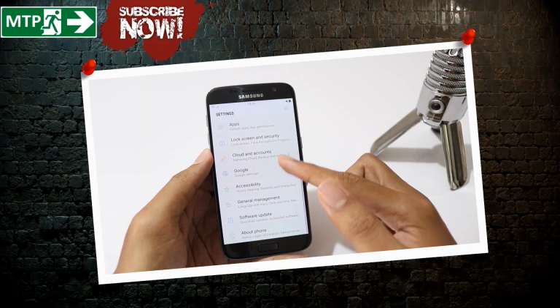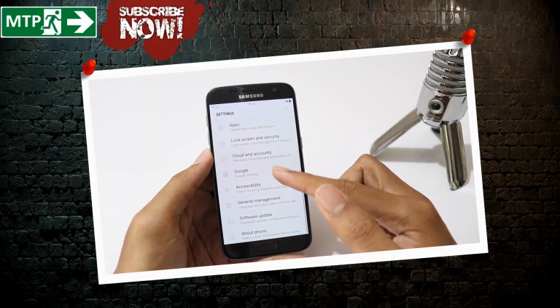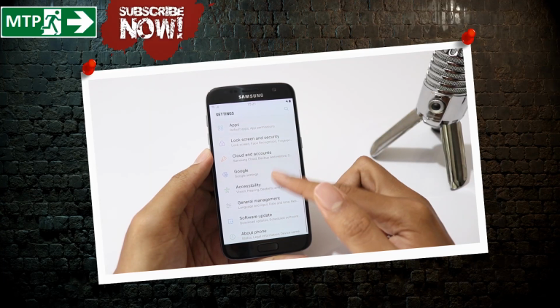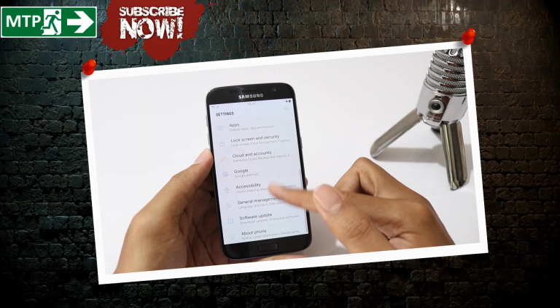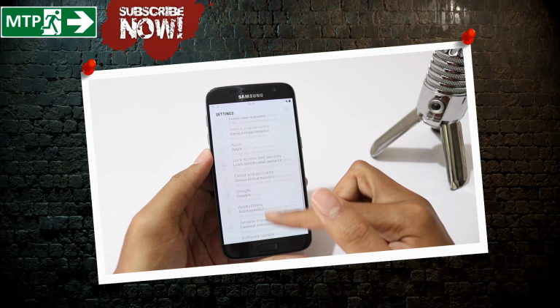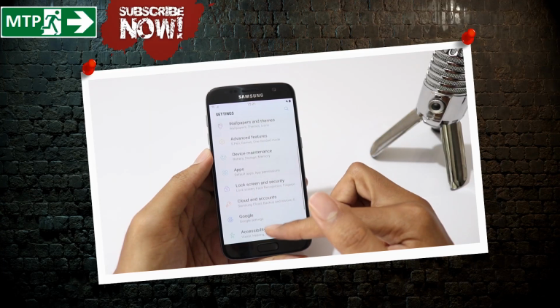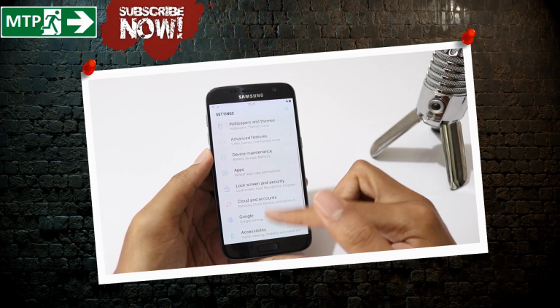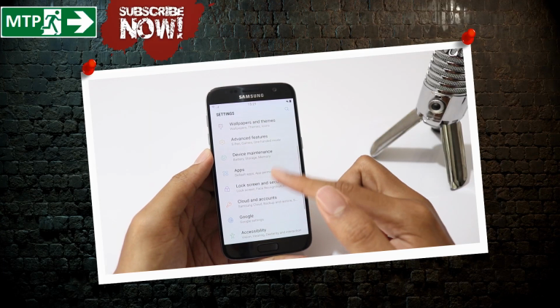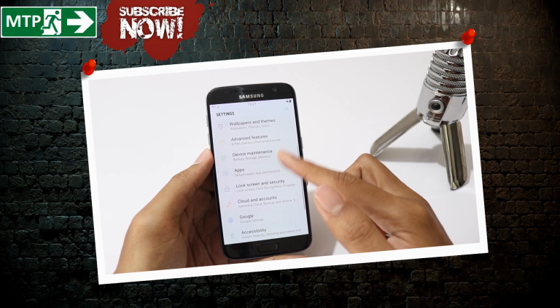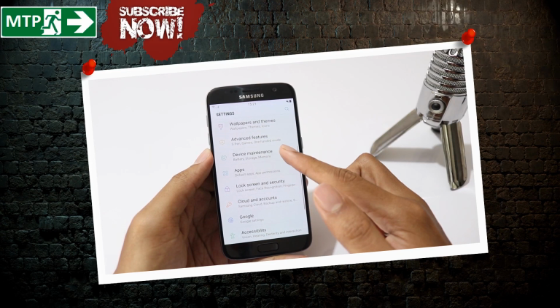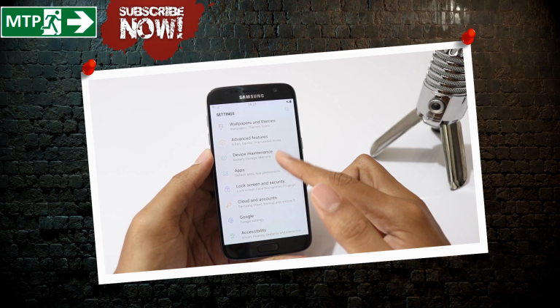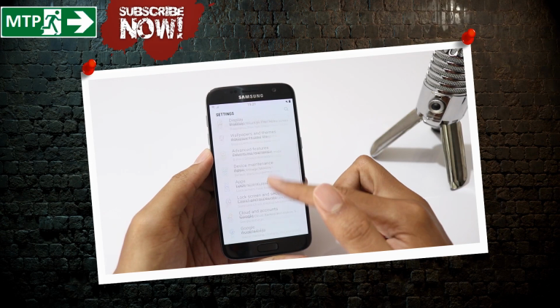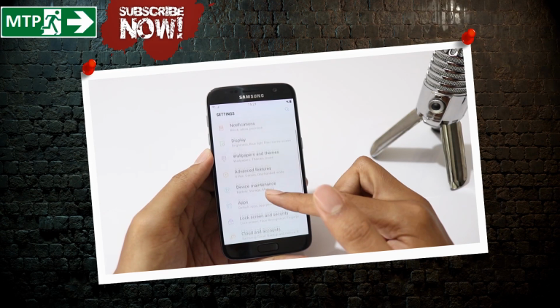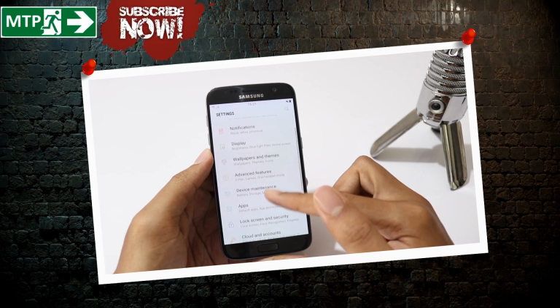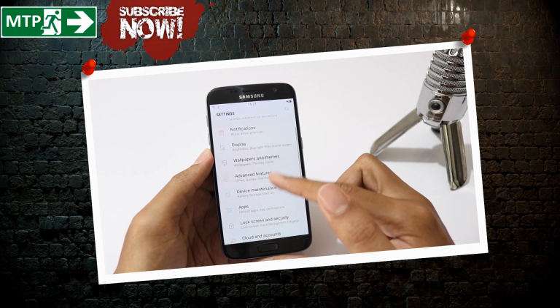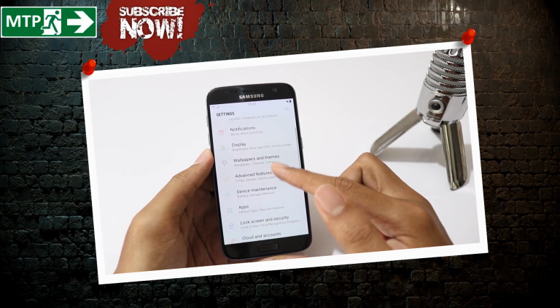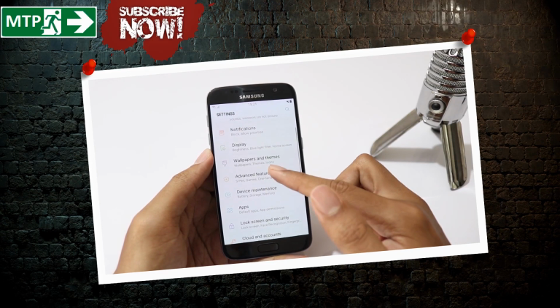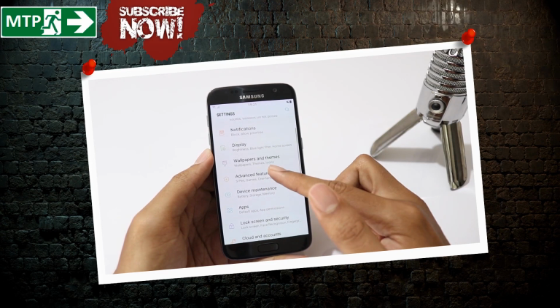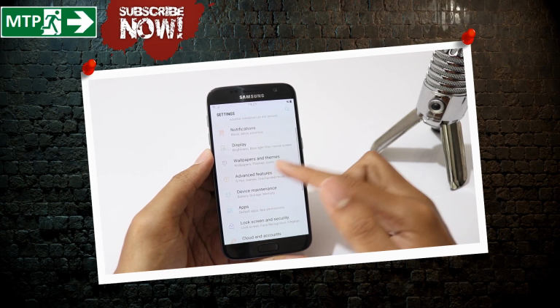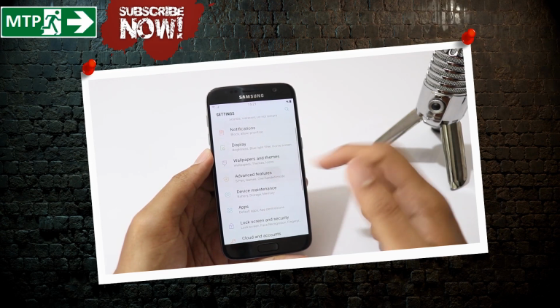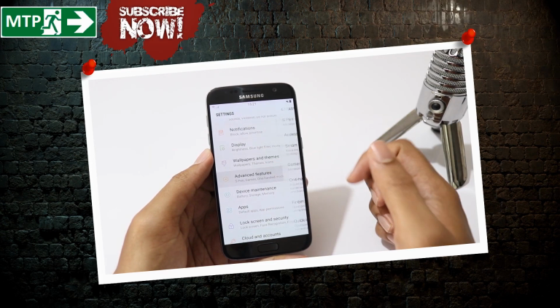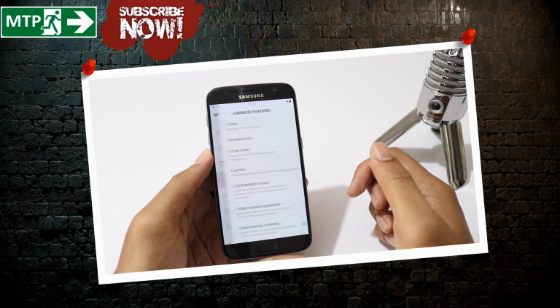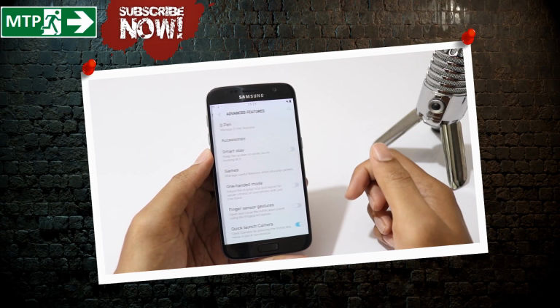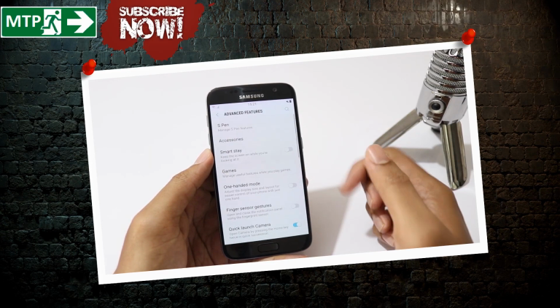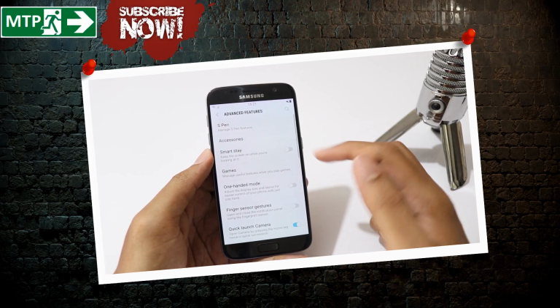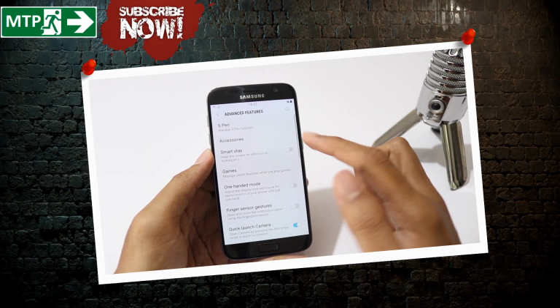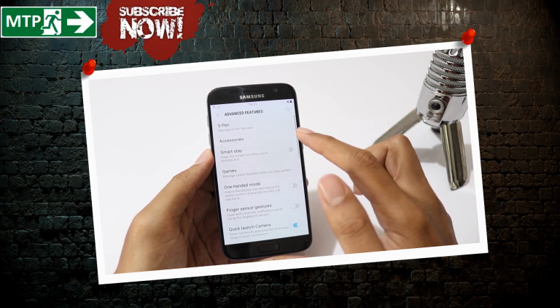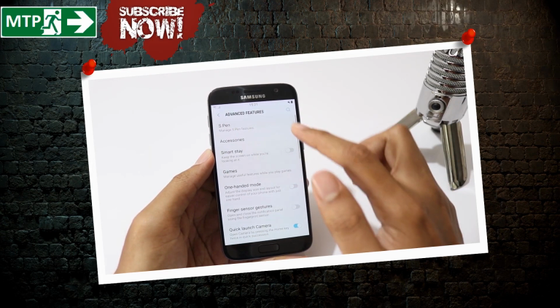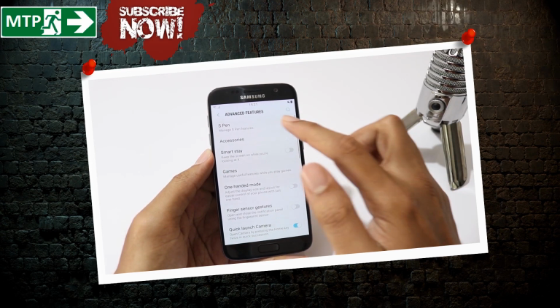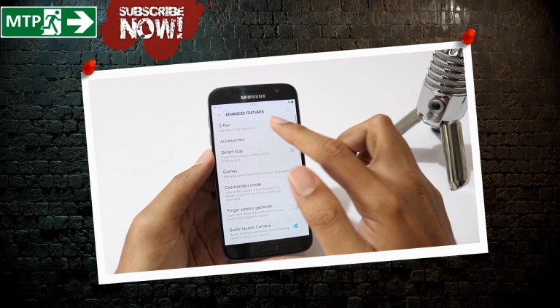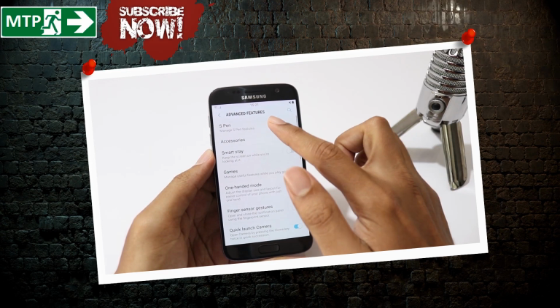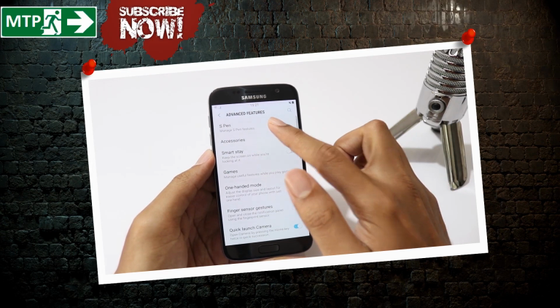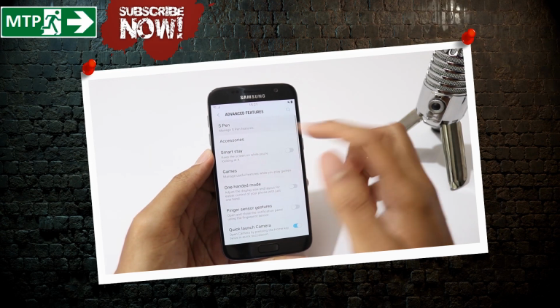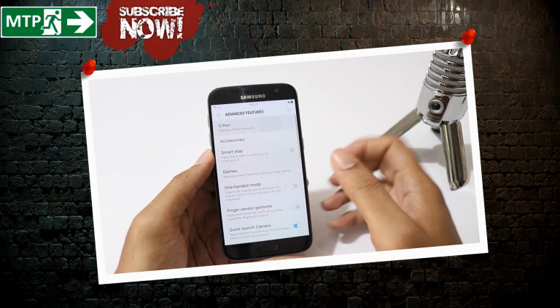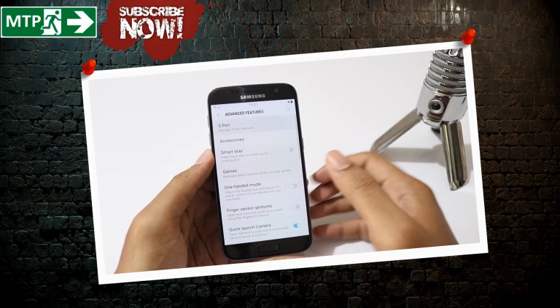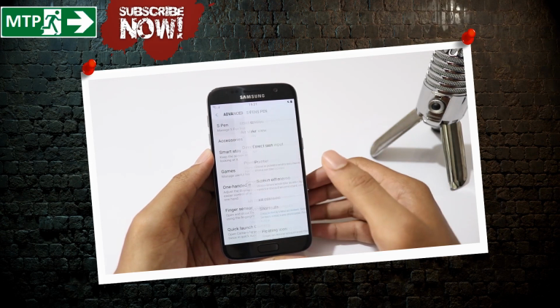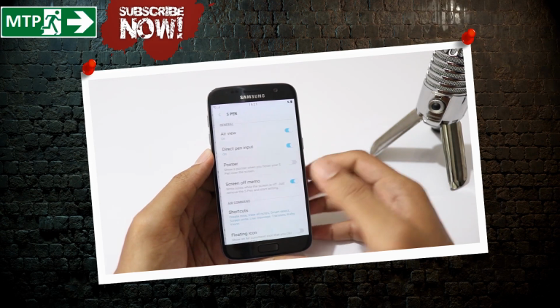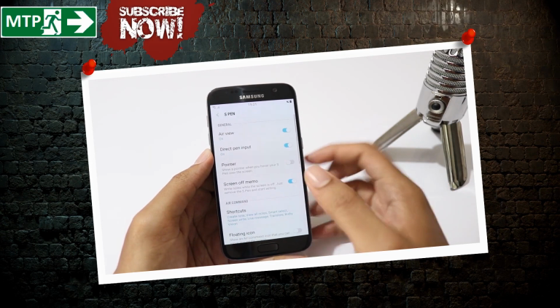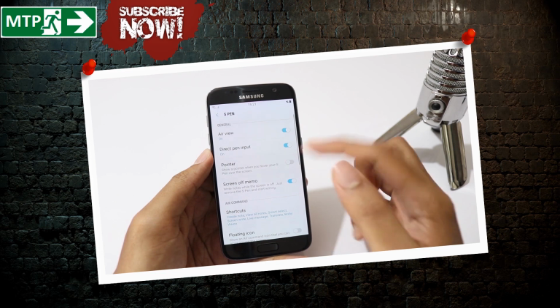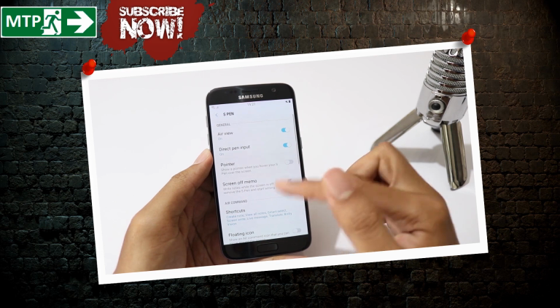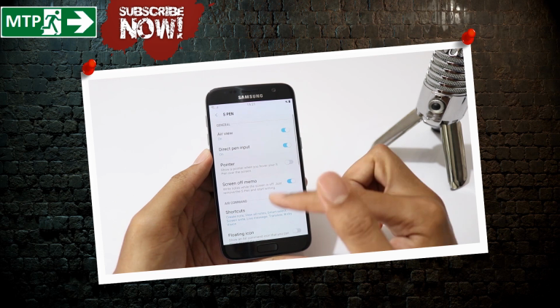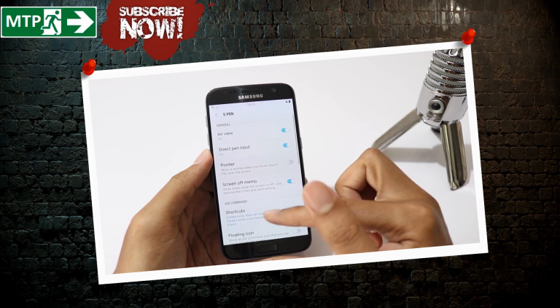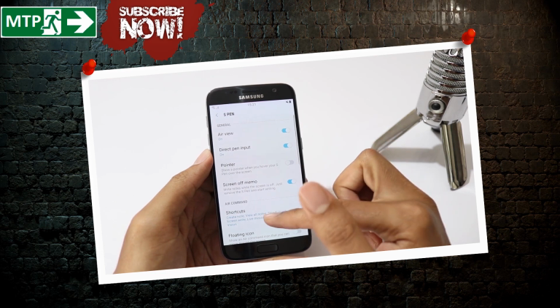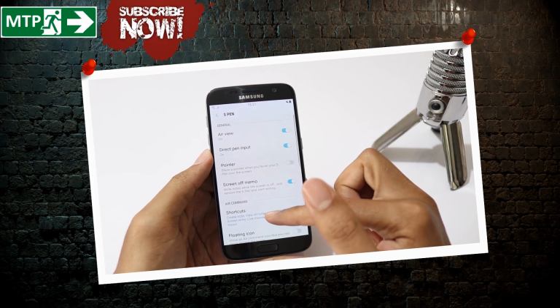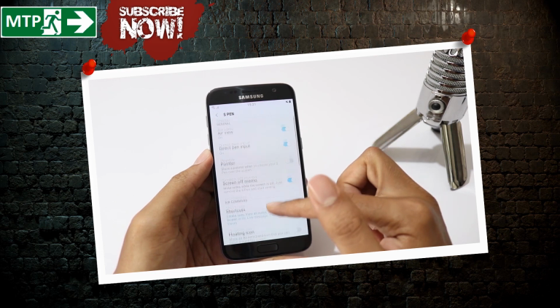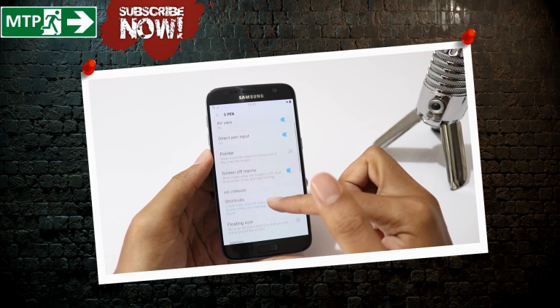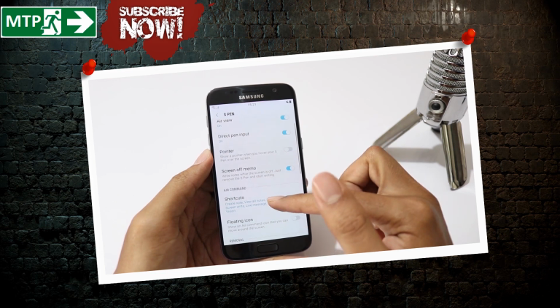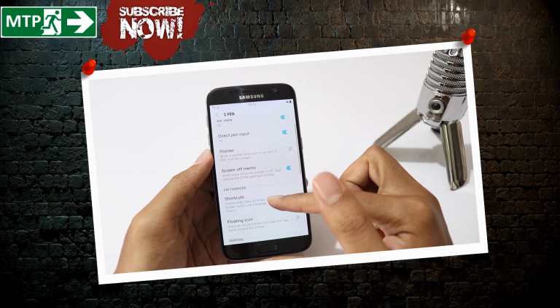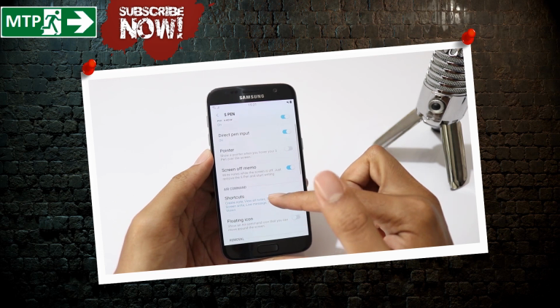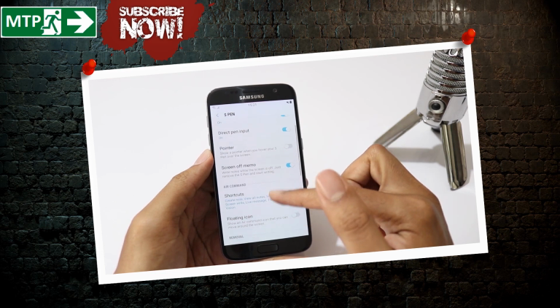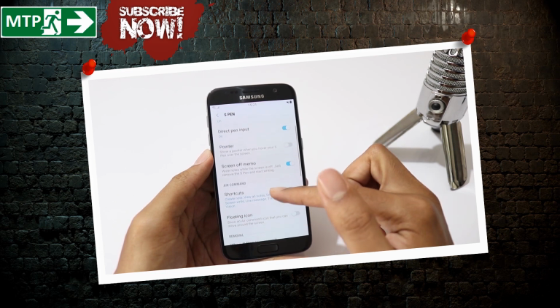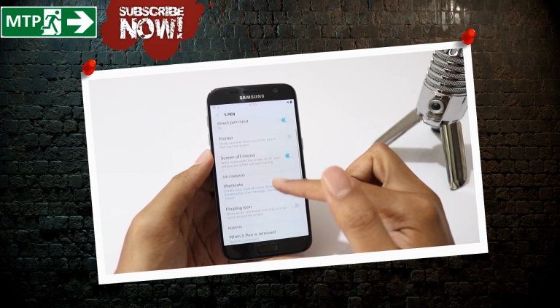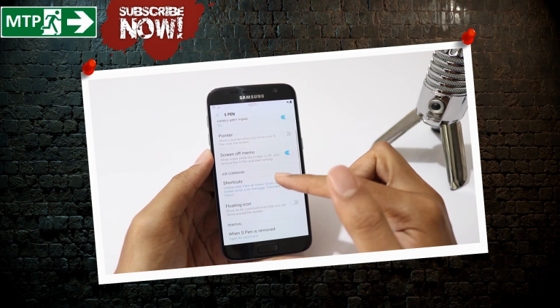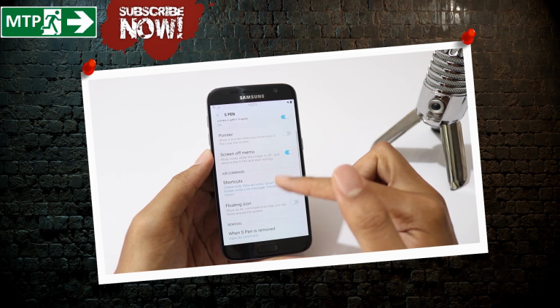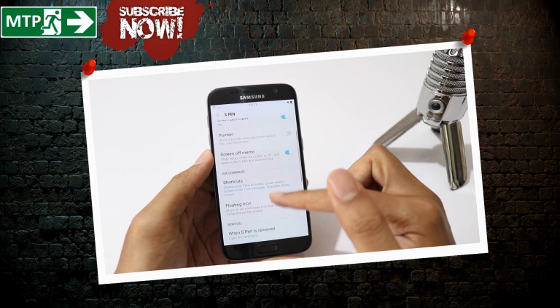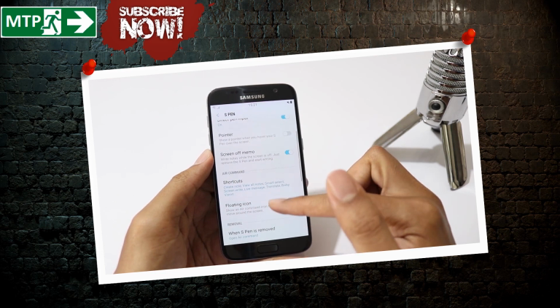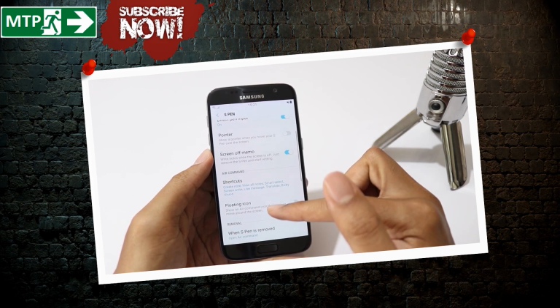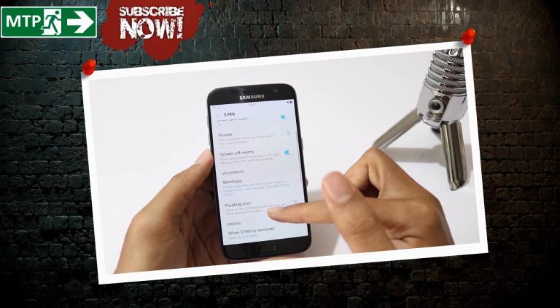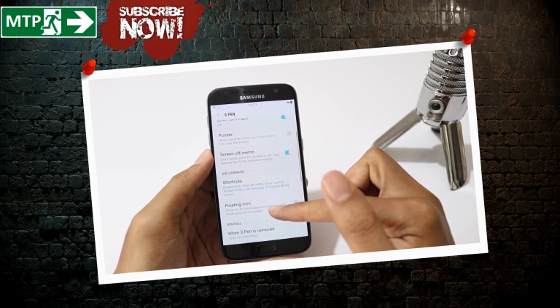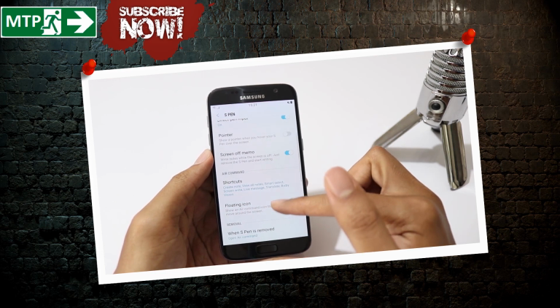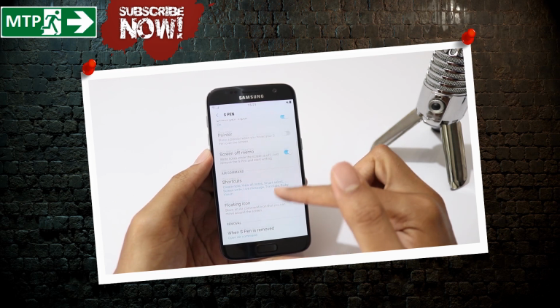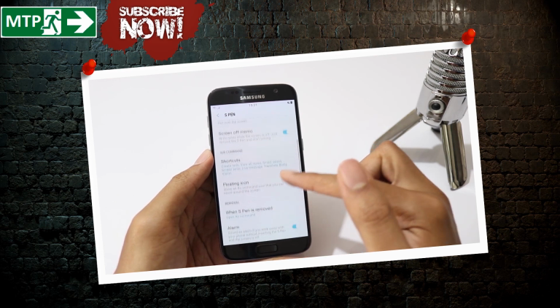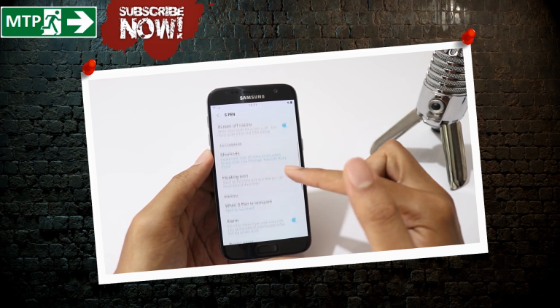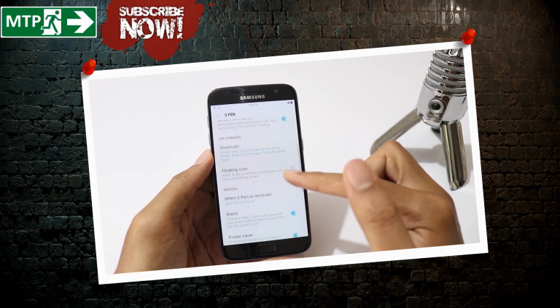Hello YouTube, welcome to Mobile Tech Point. In this video I am going to show you guys how to install Note 8 ROM for your Samsung Galaxy S7 or the S7 Edge.